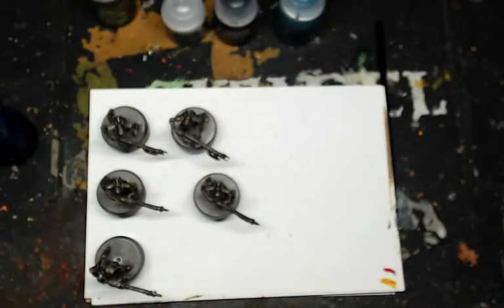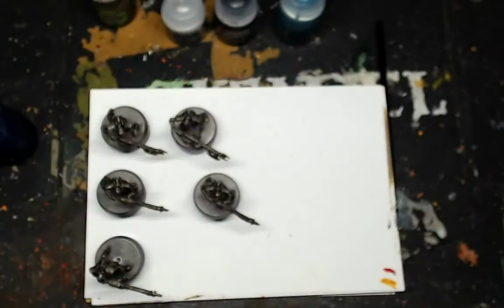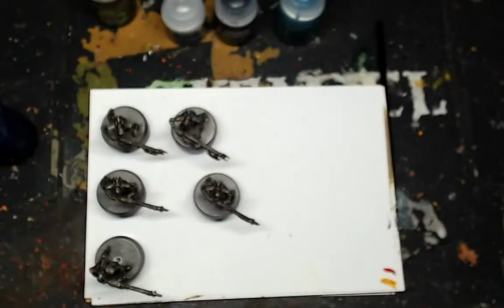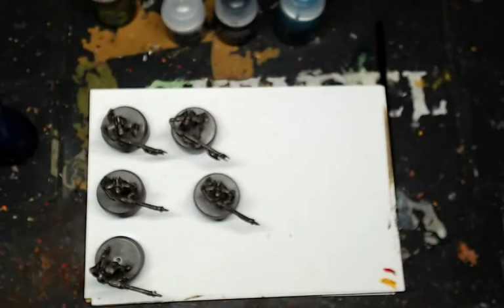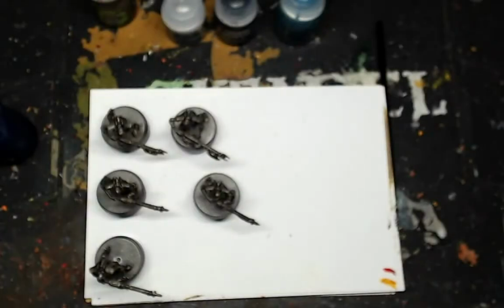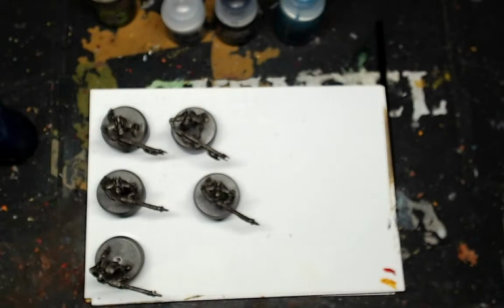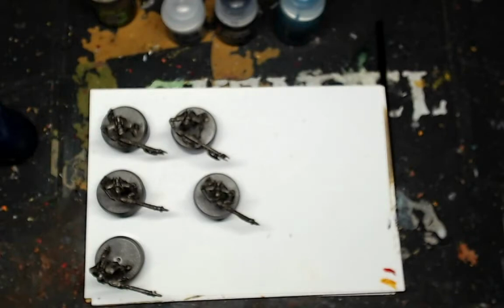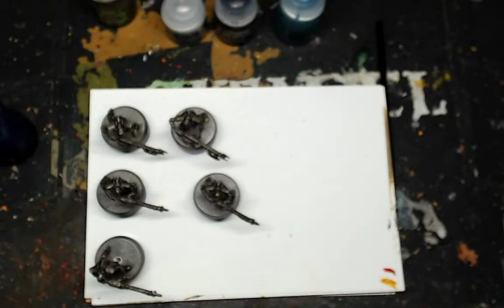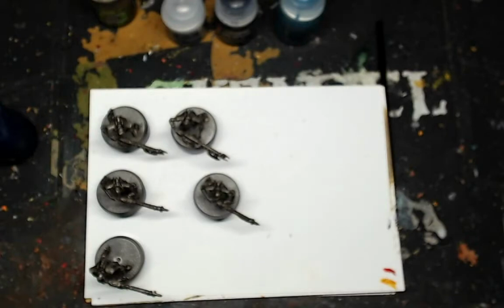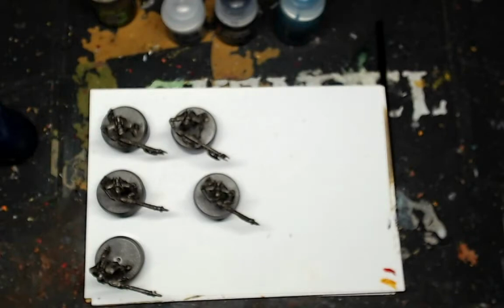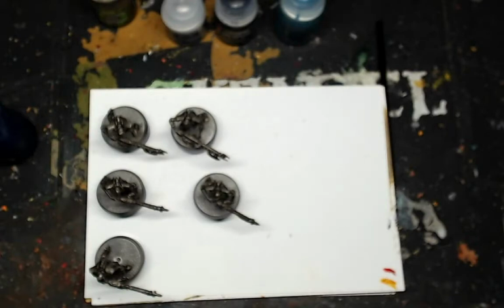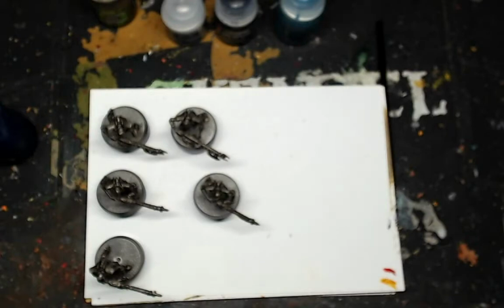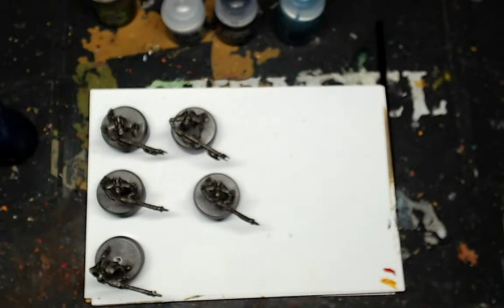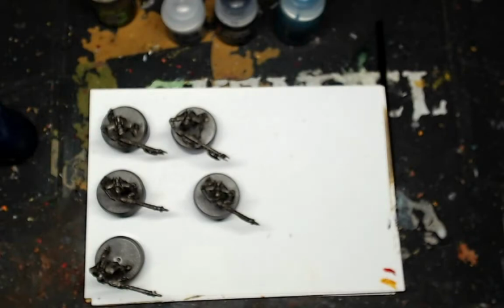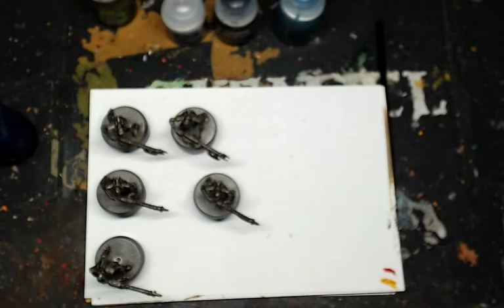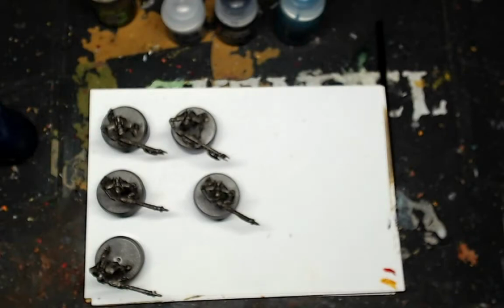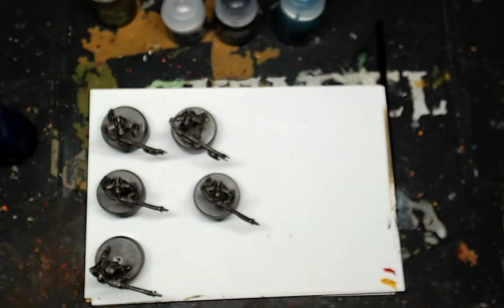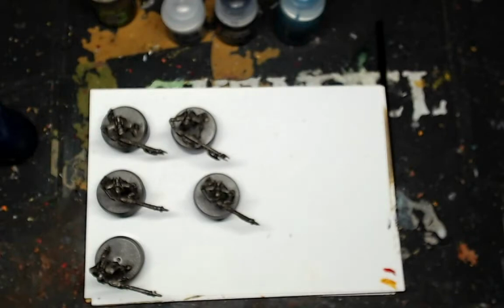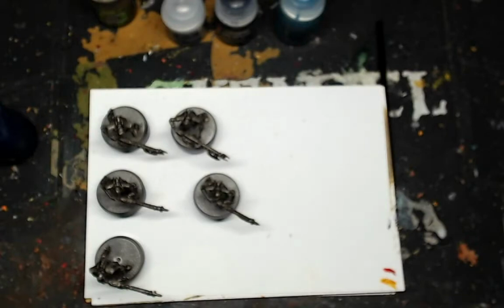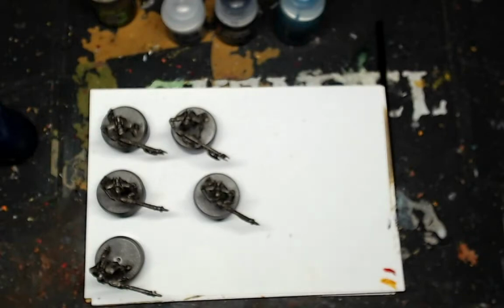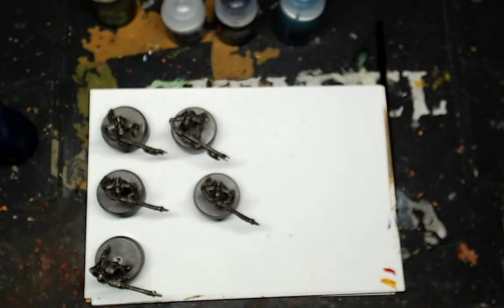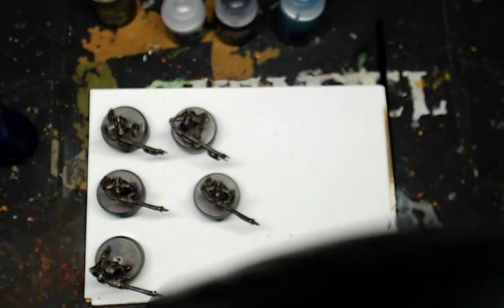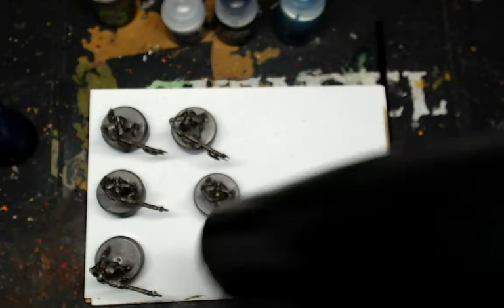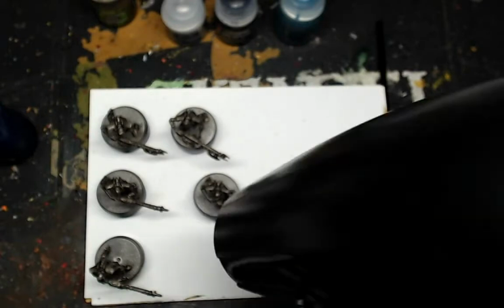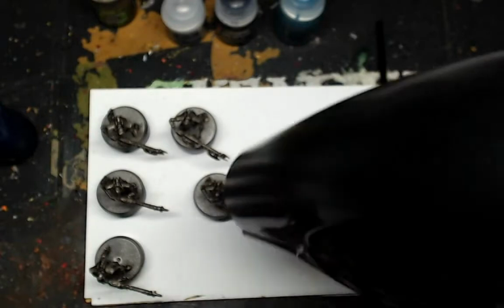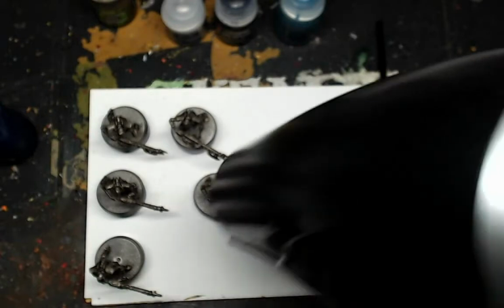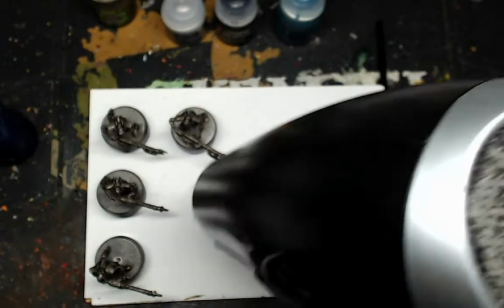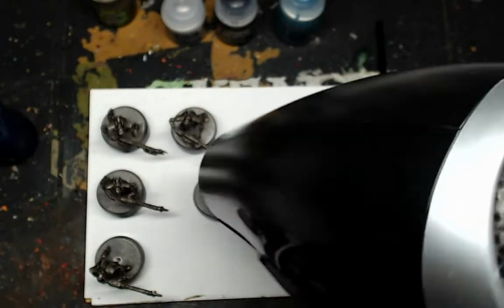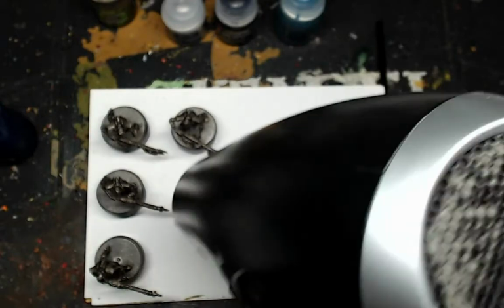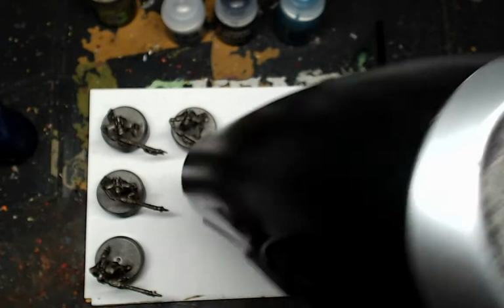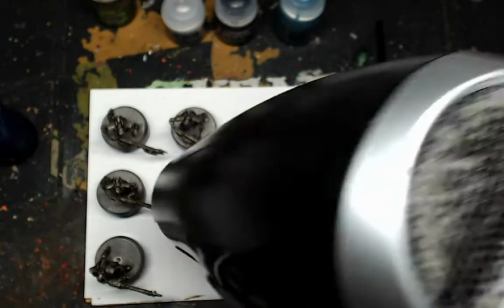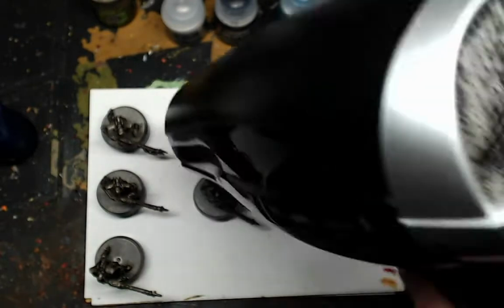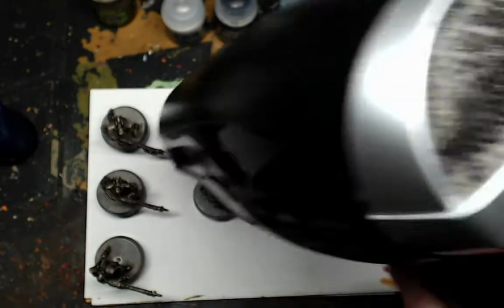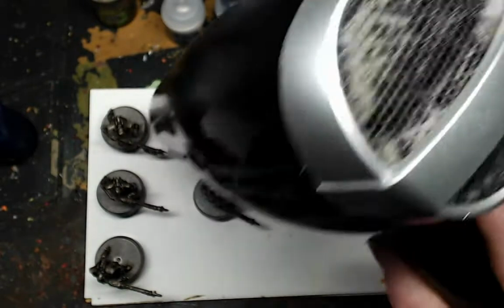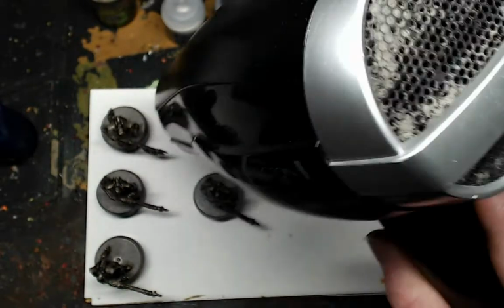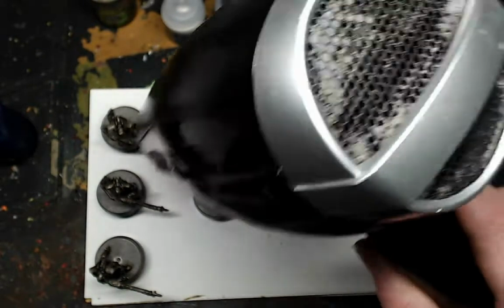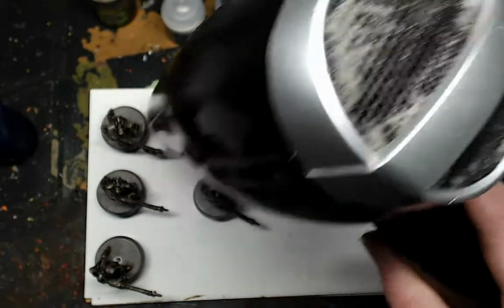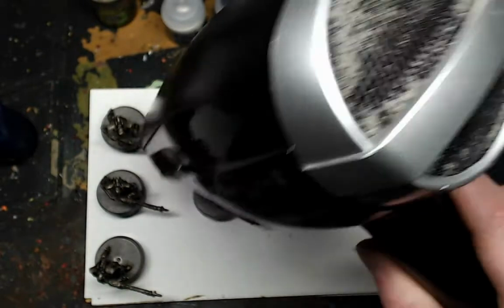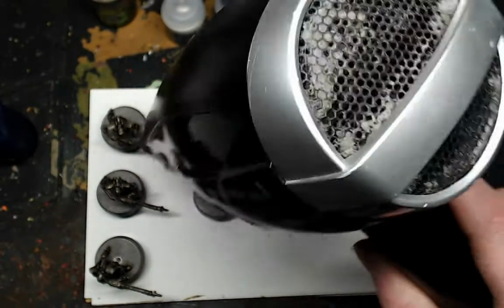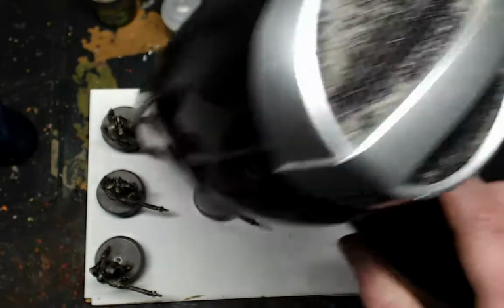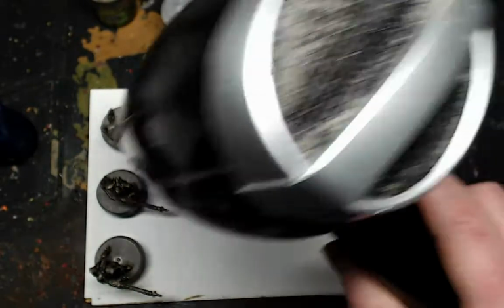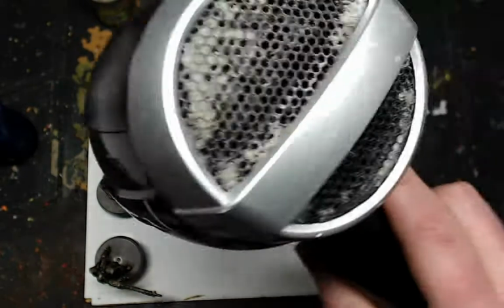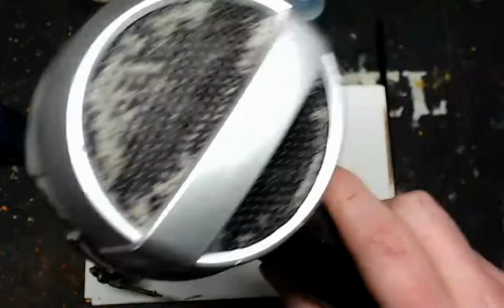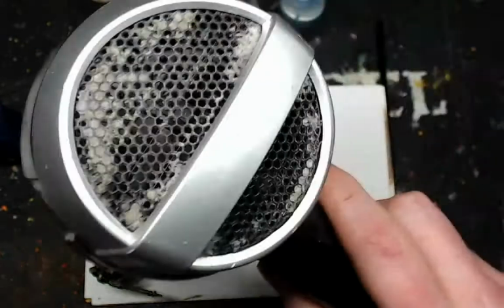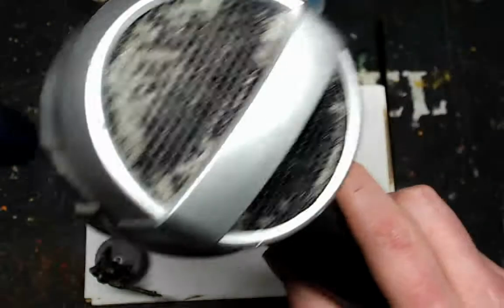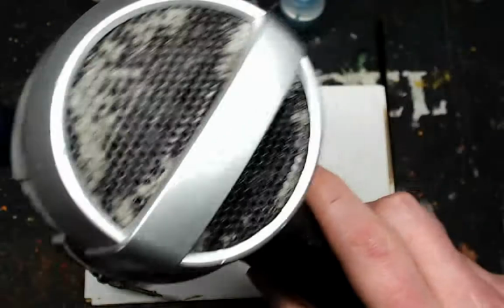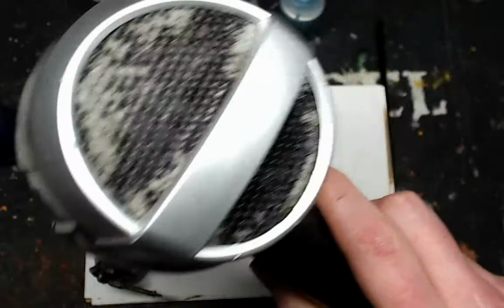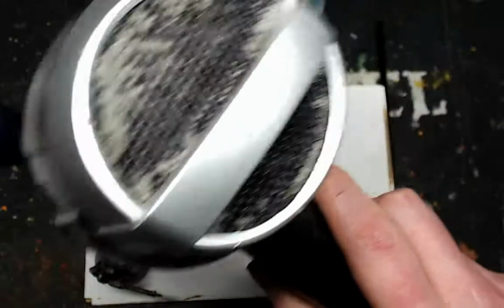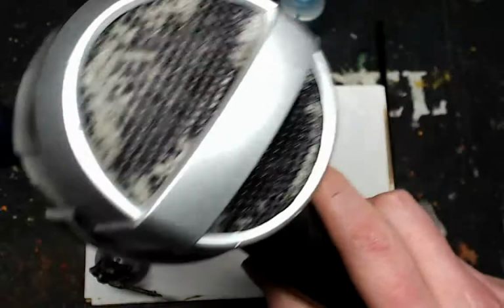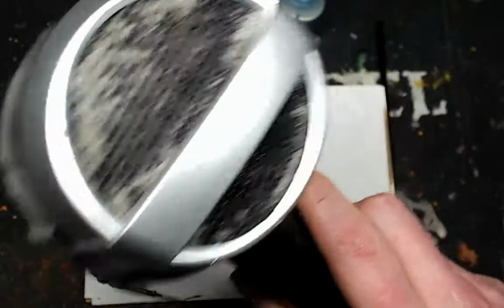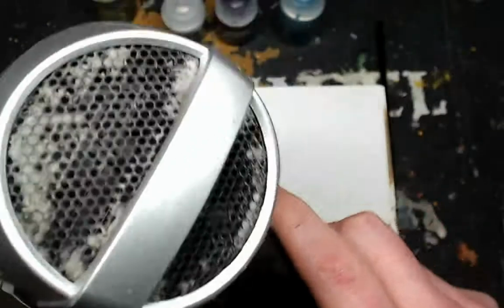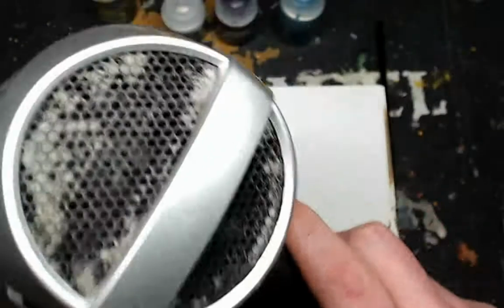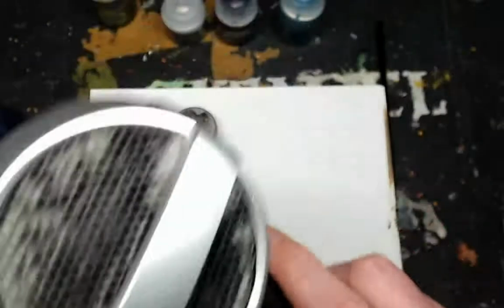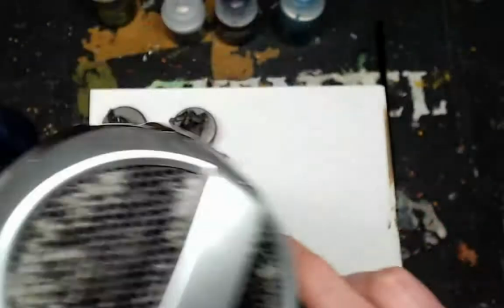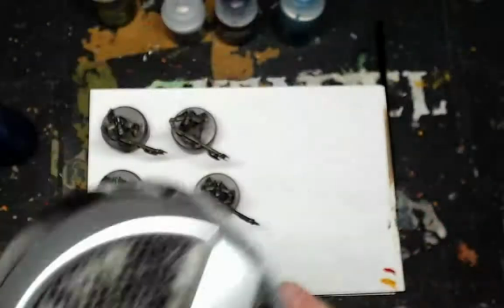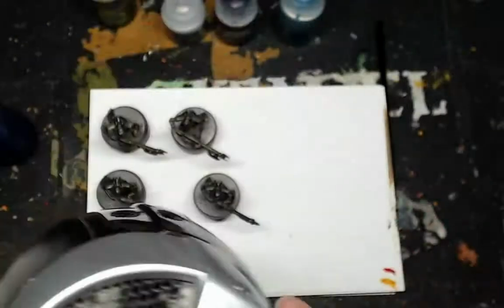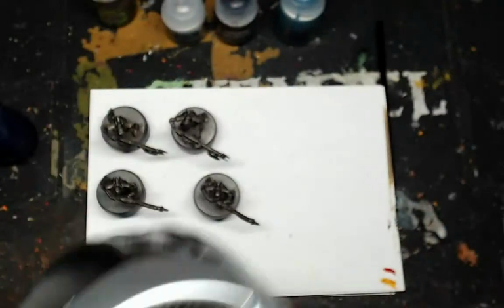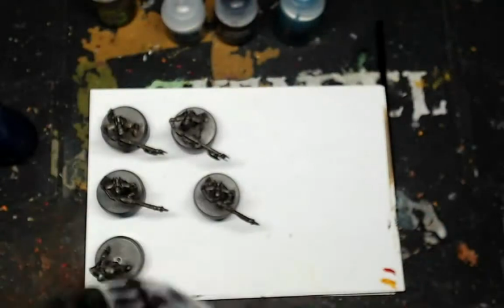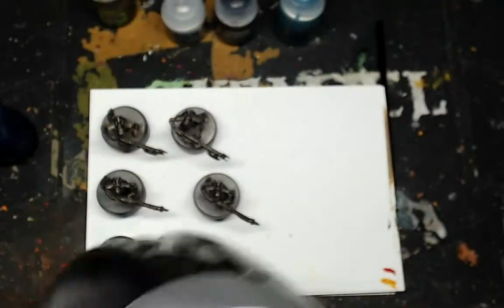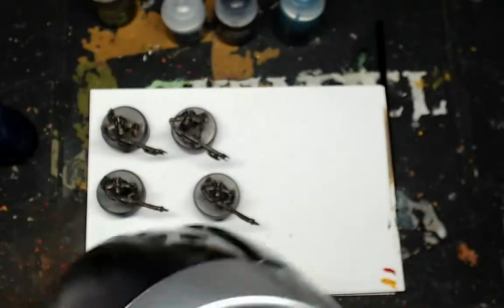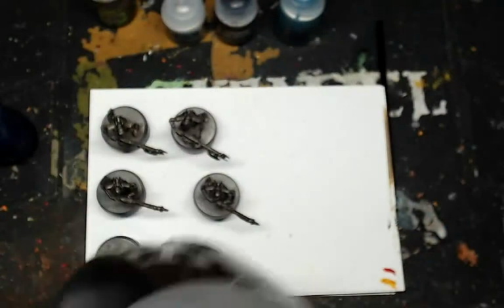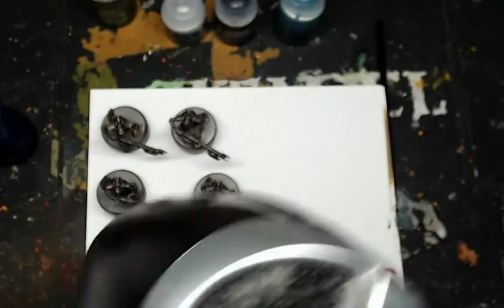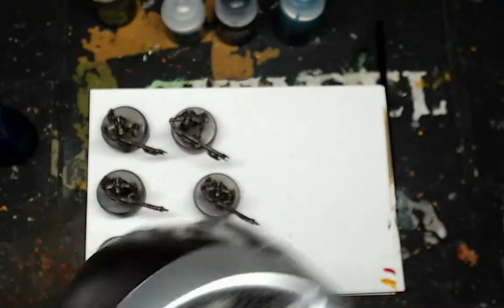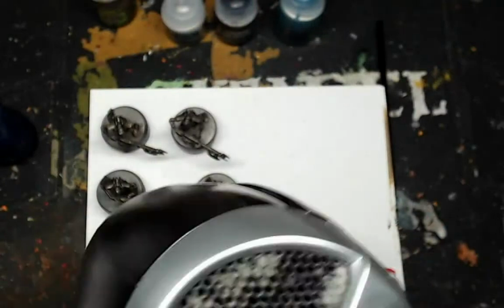Next, you're going to want to use a trusty hair dryer — acquire it from your girlfriend or boyfriend — it will speed up the drying process.